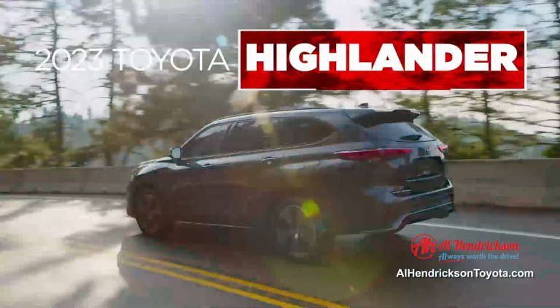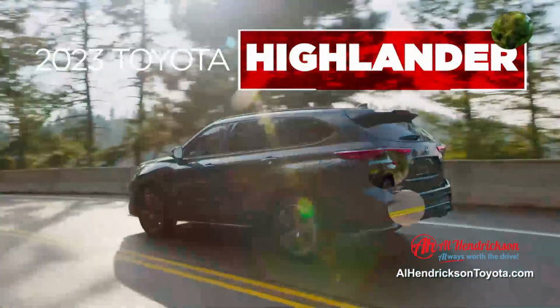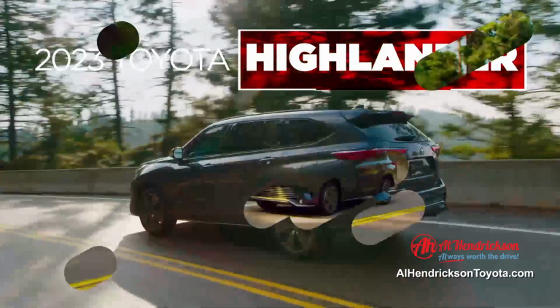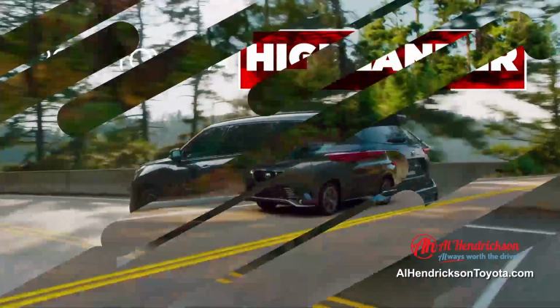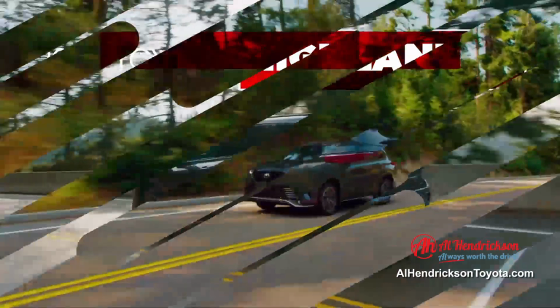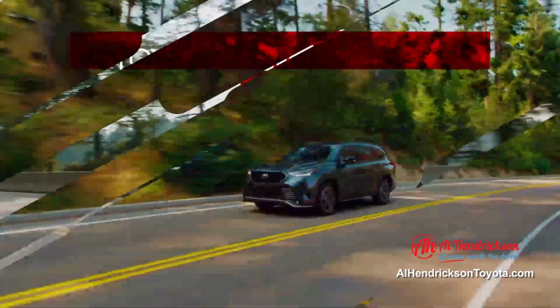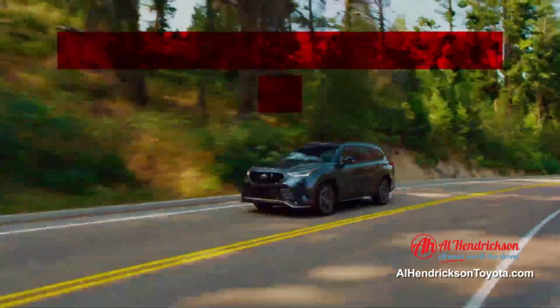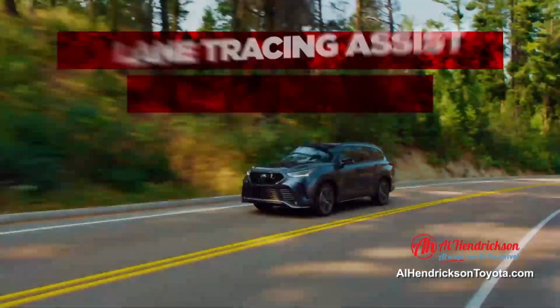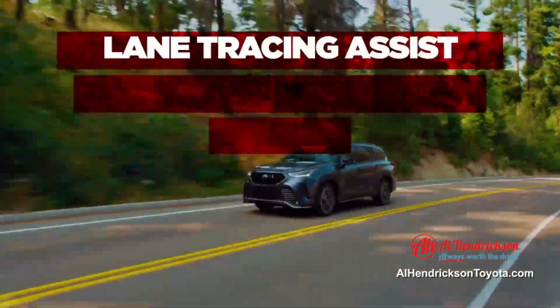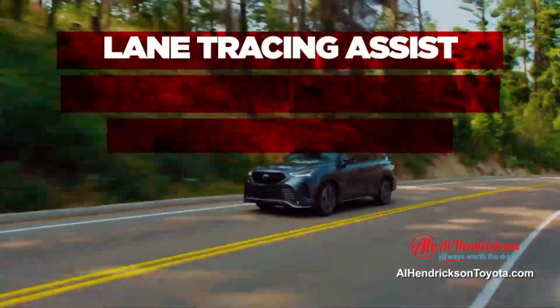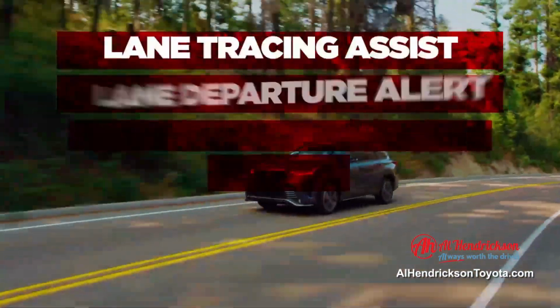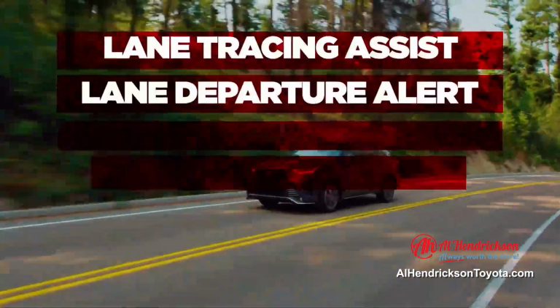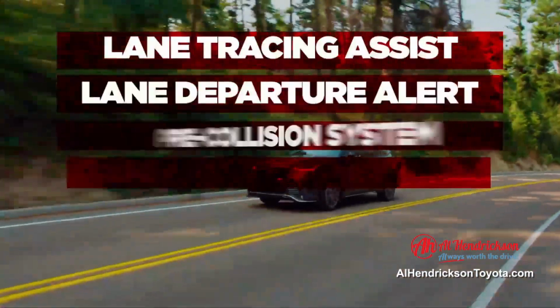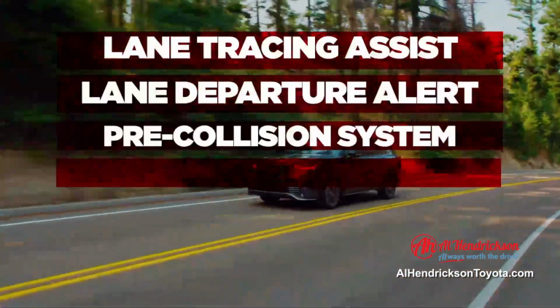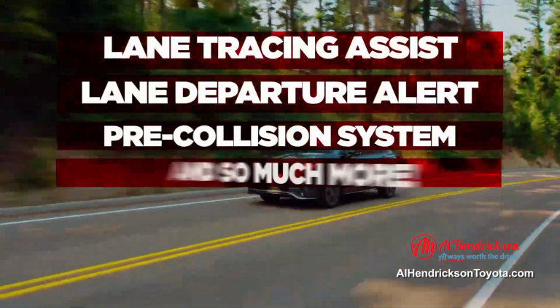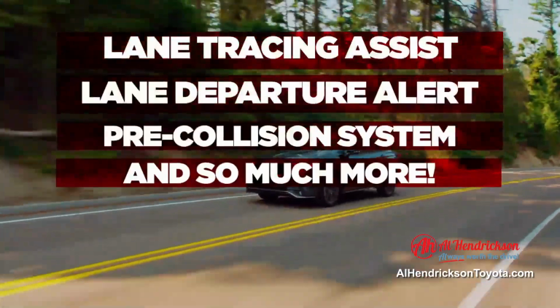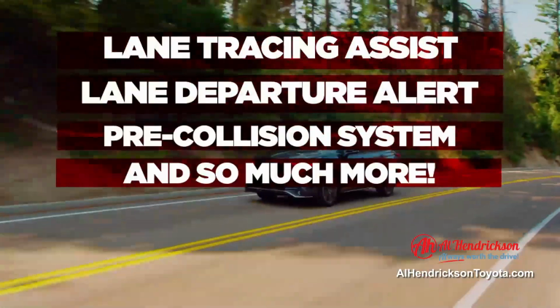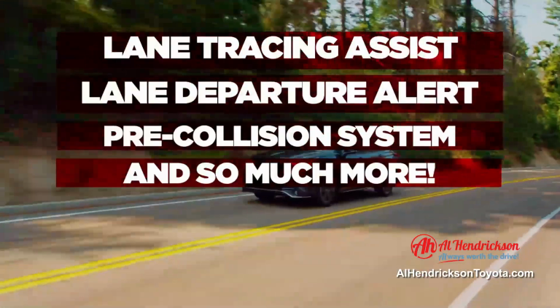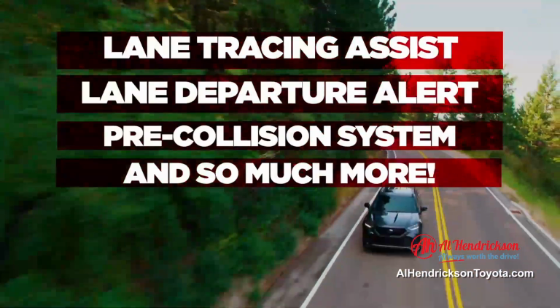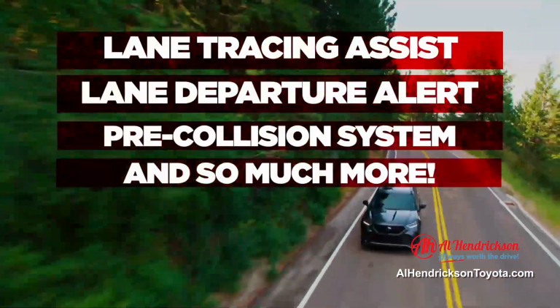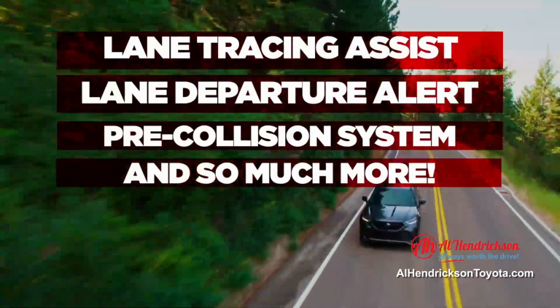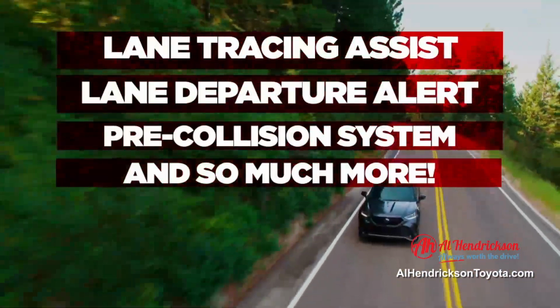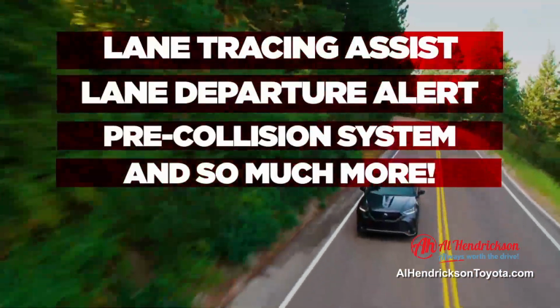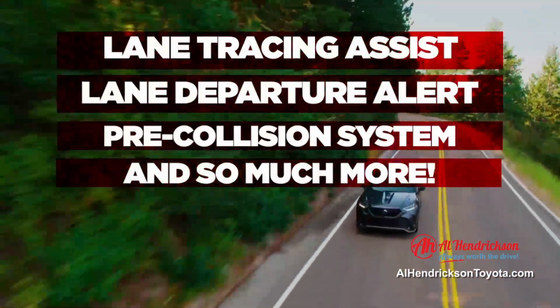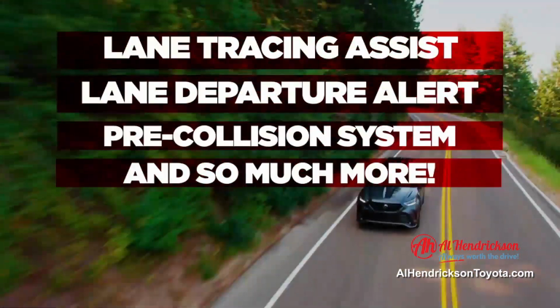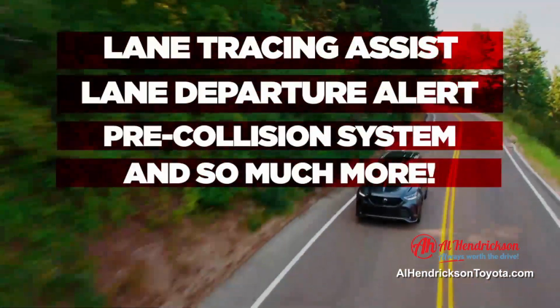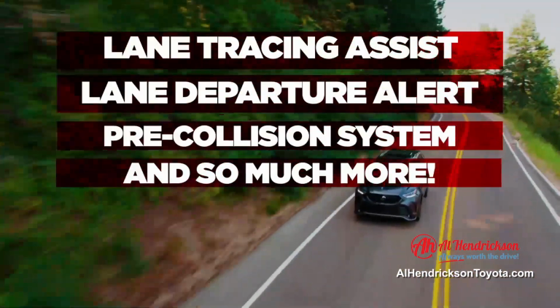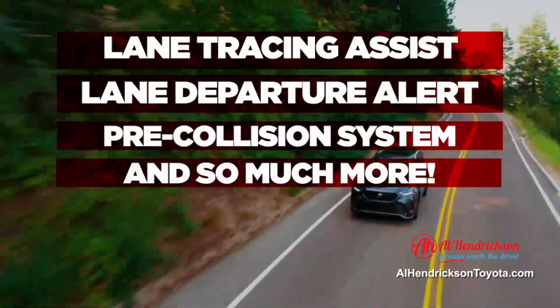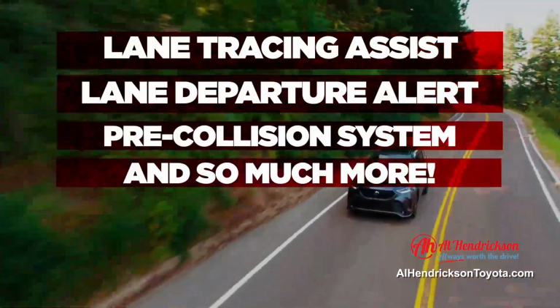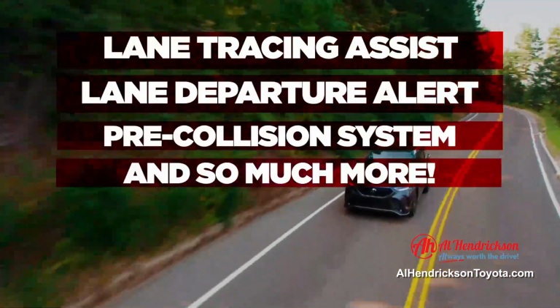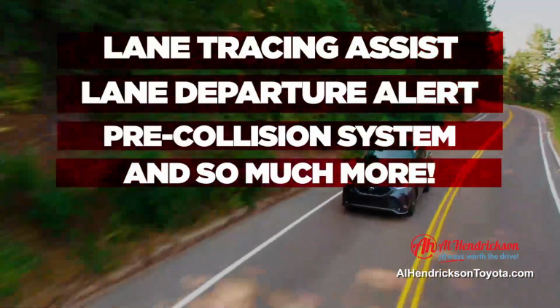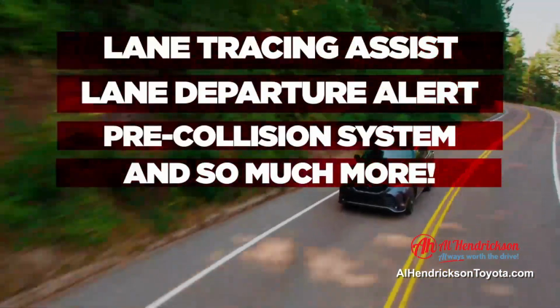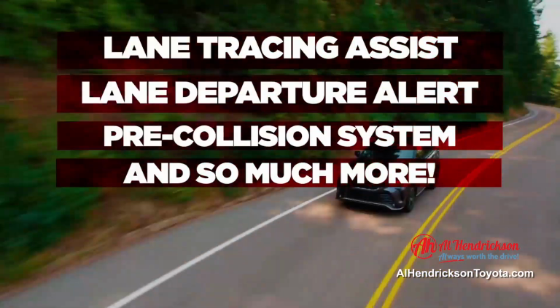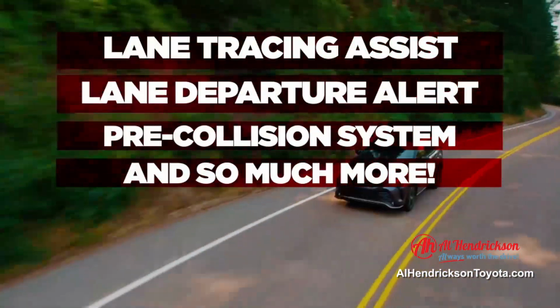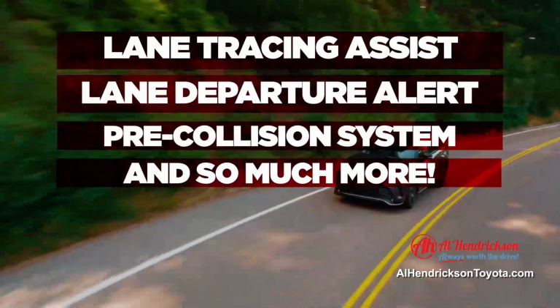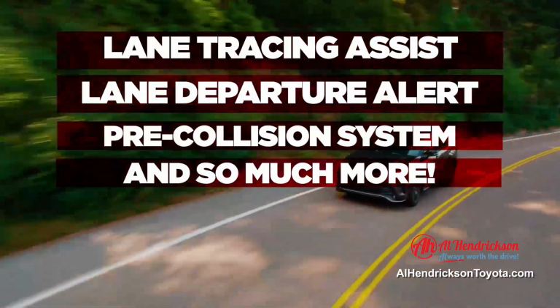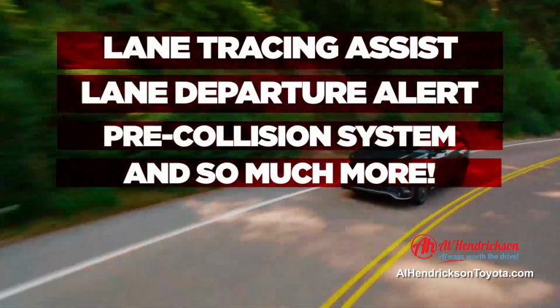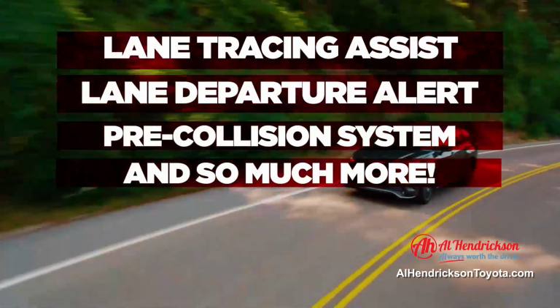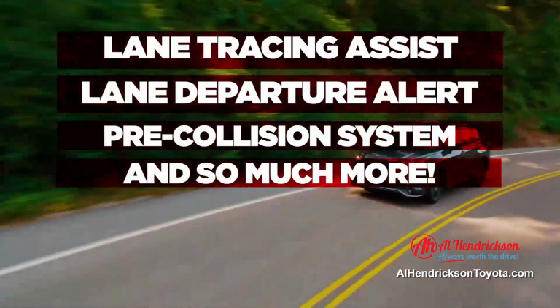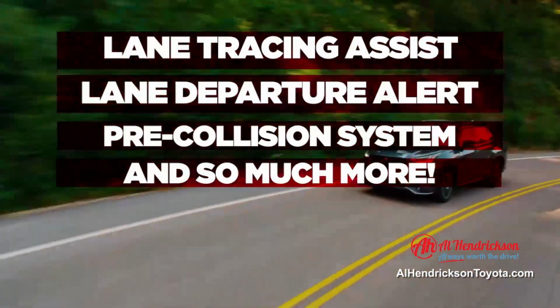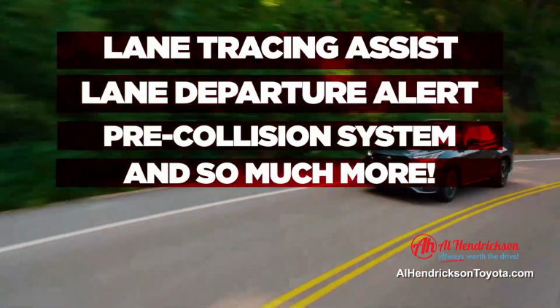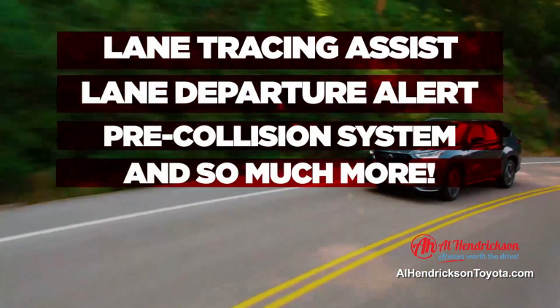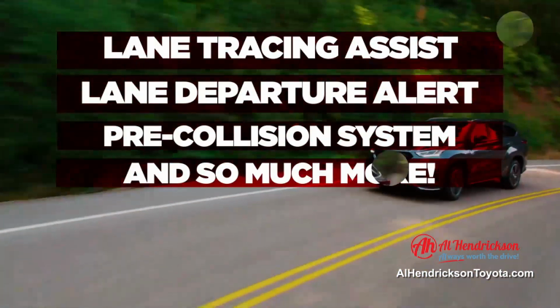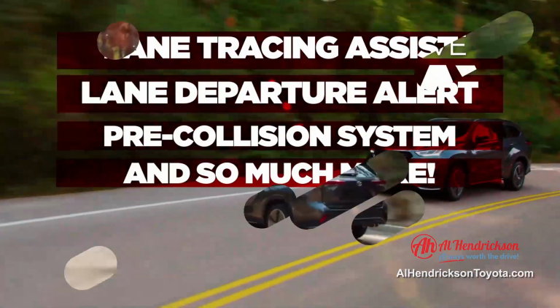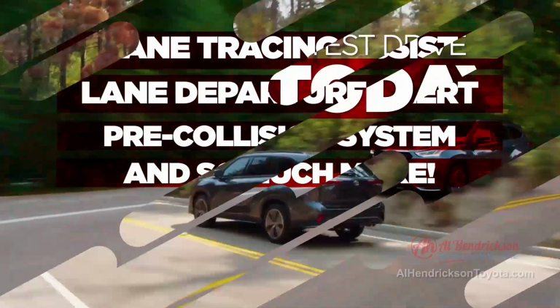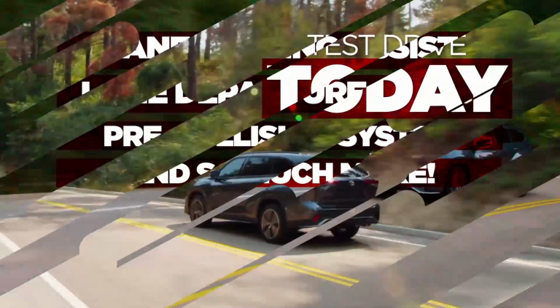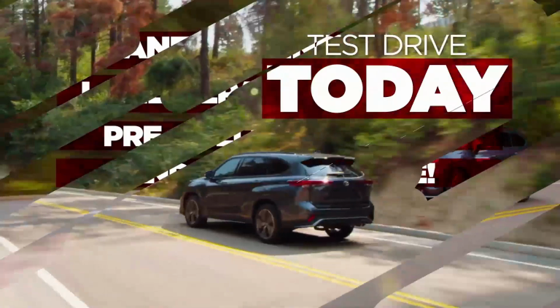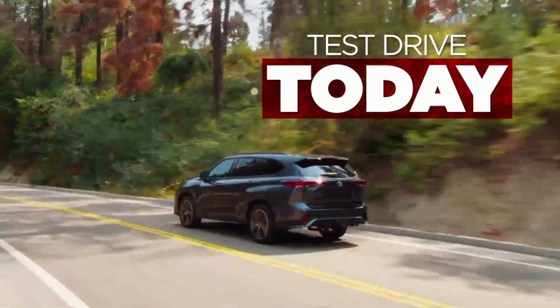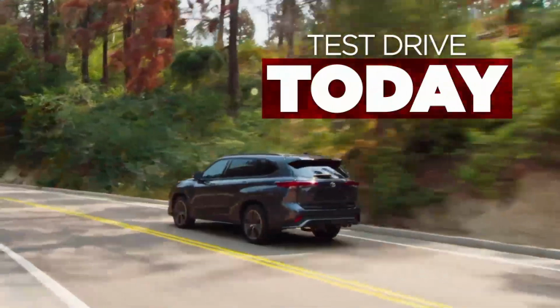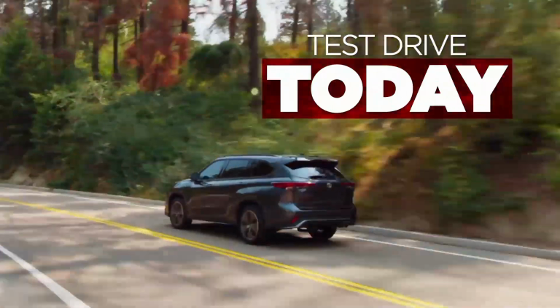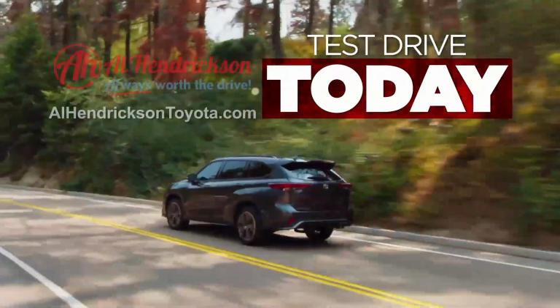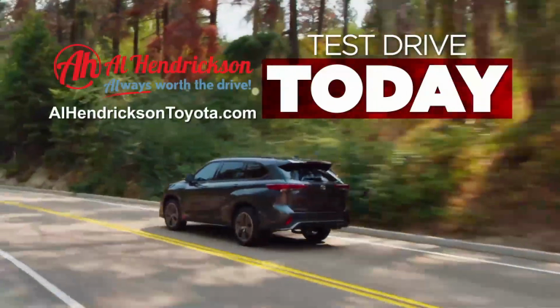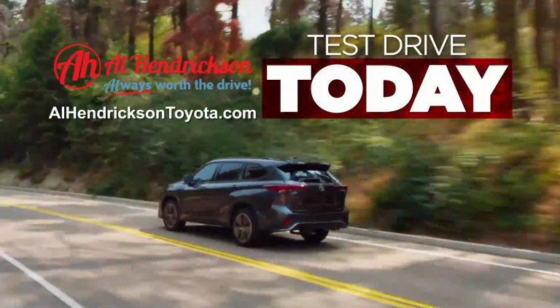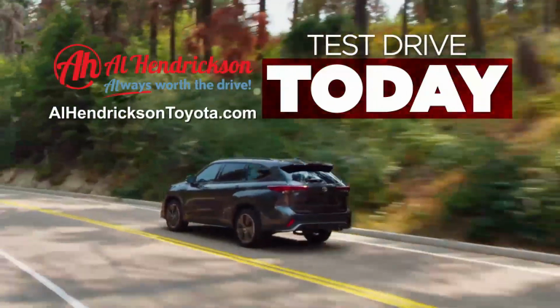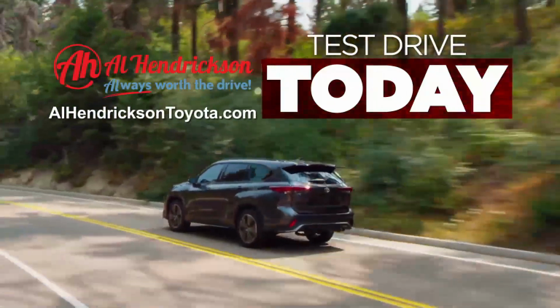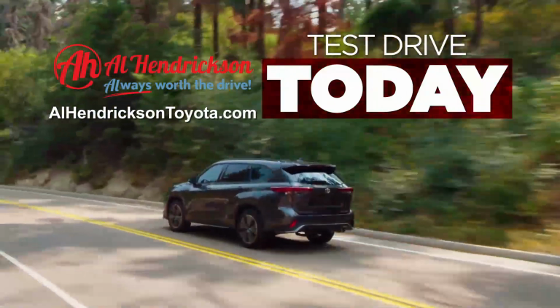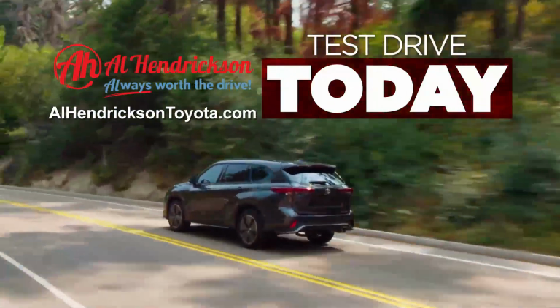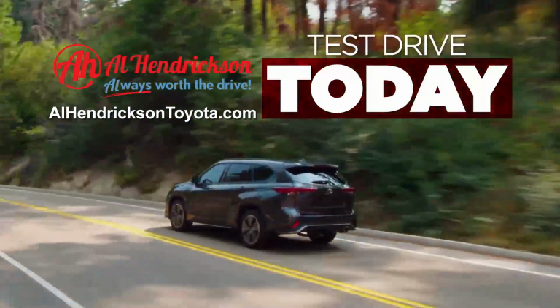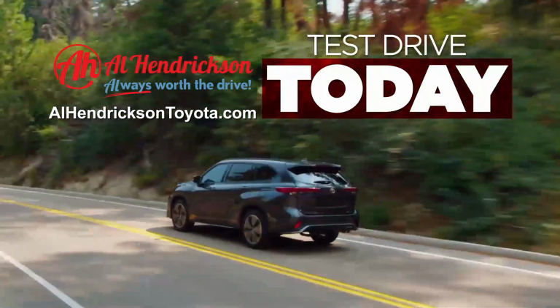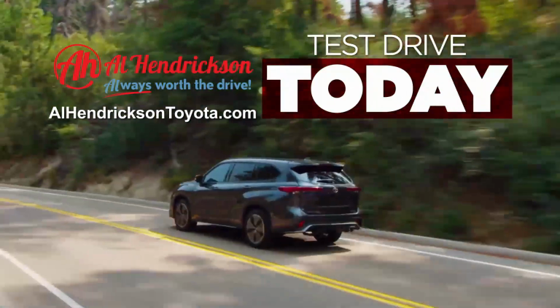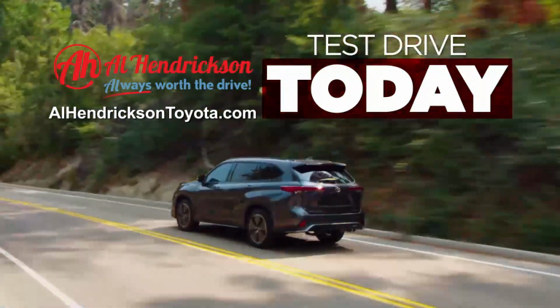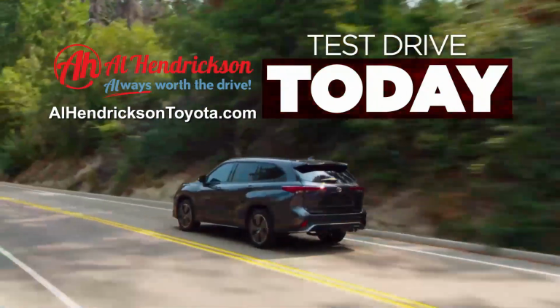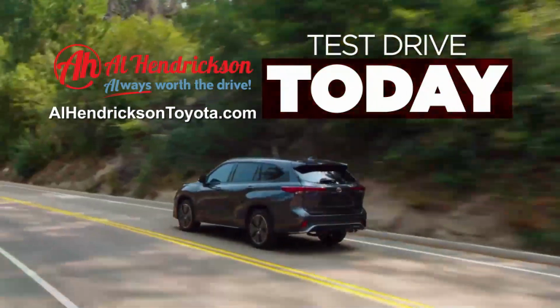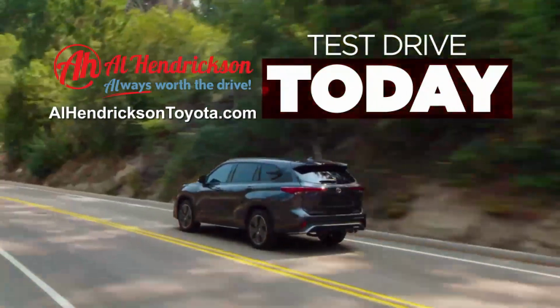And because you're behind the wheel of a Toyota, you're equipped with the exceptional Toyota Safety Sense. Test drive the 2023 Toyota Highlander today.